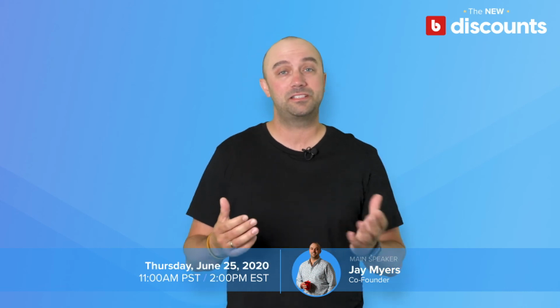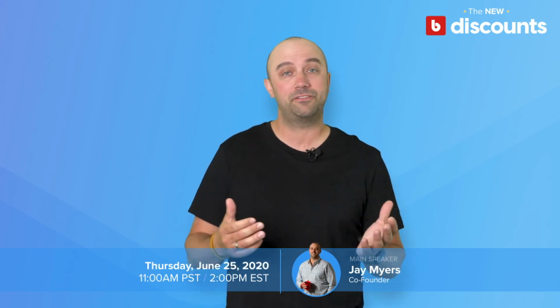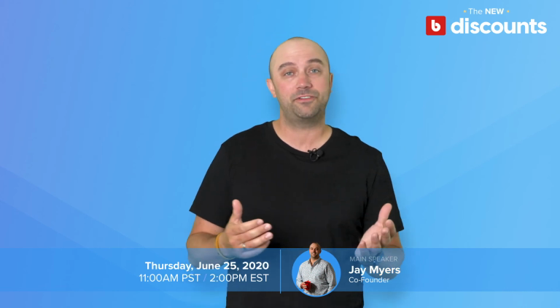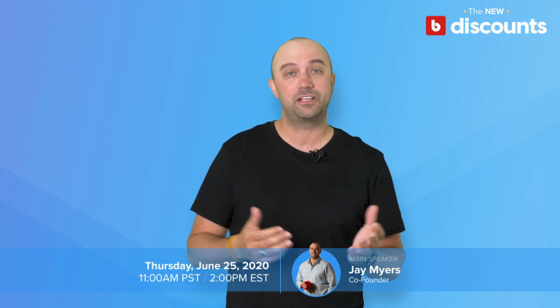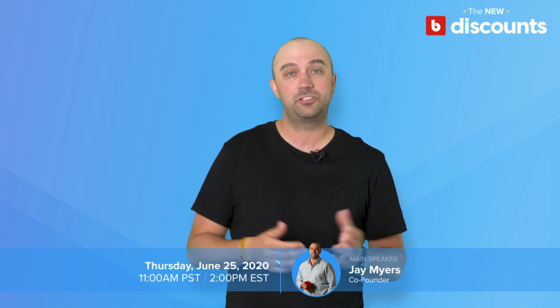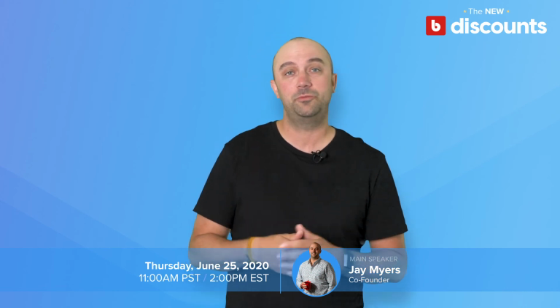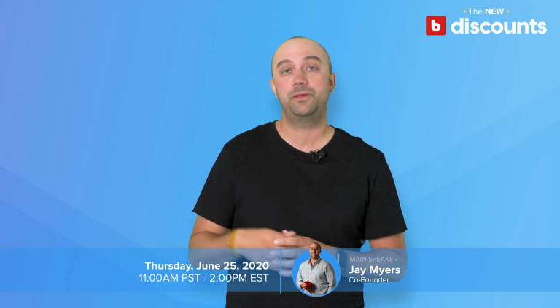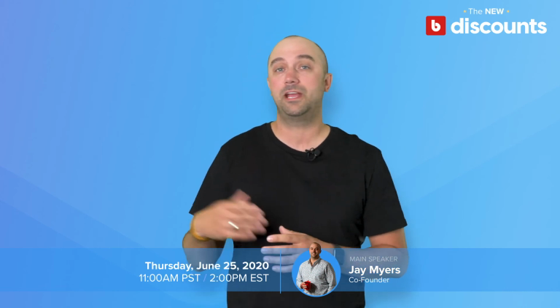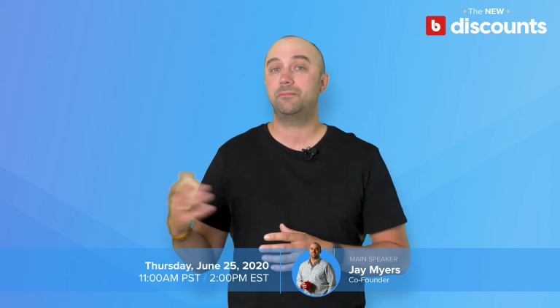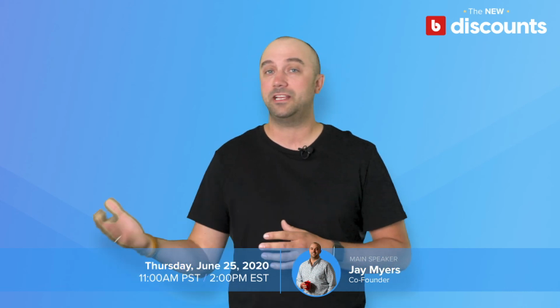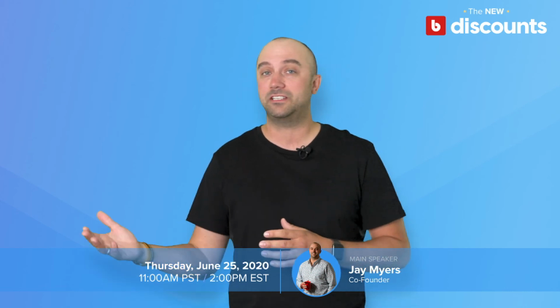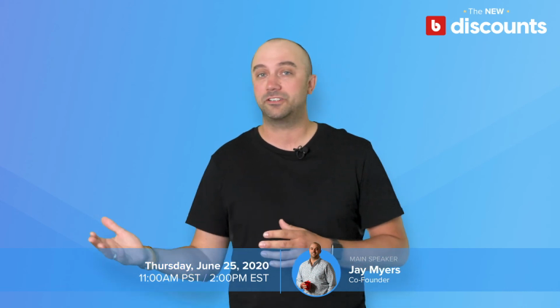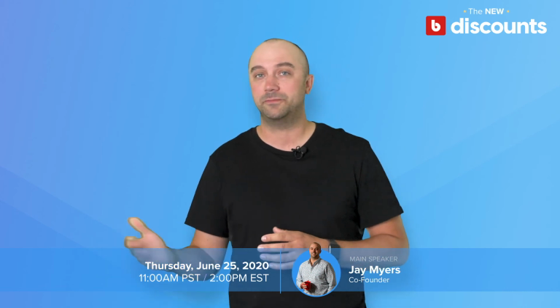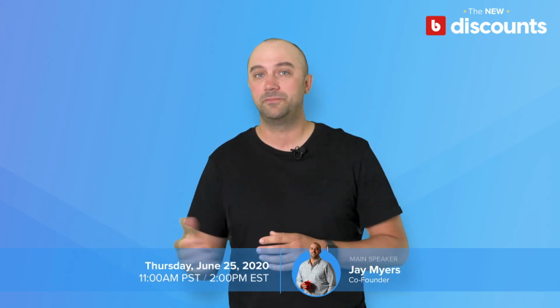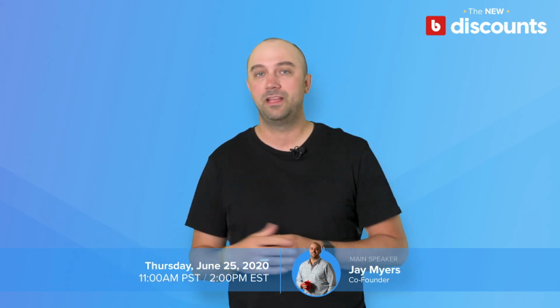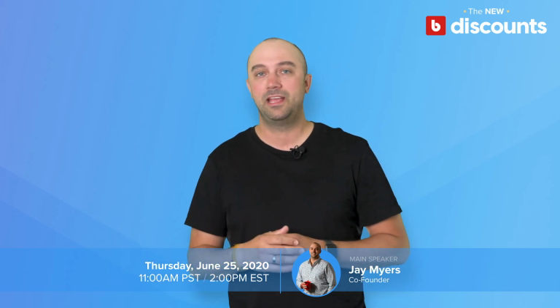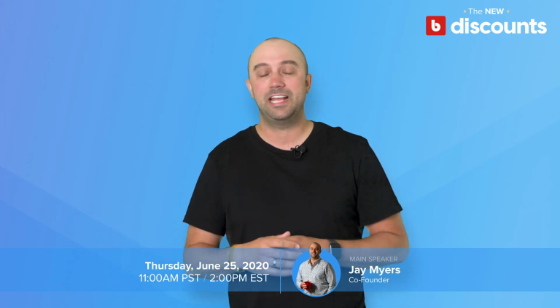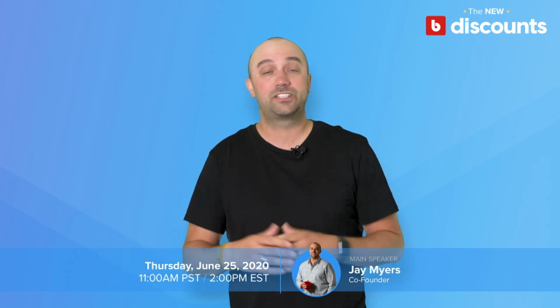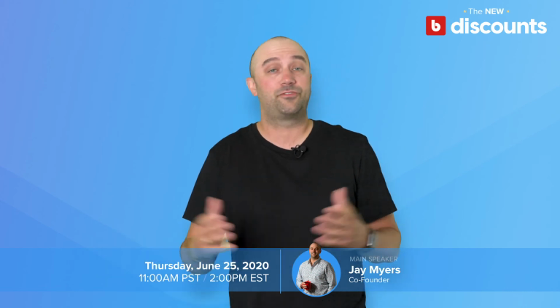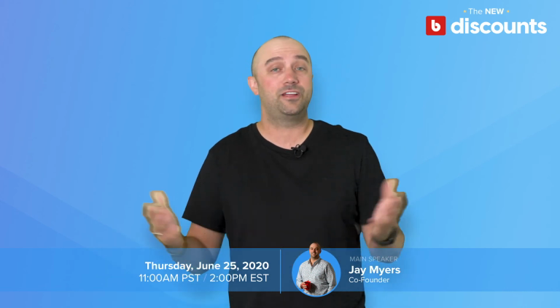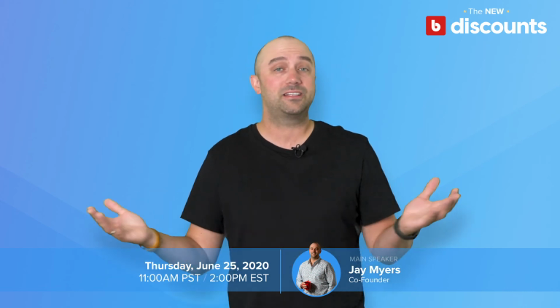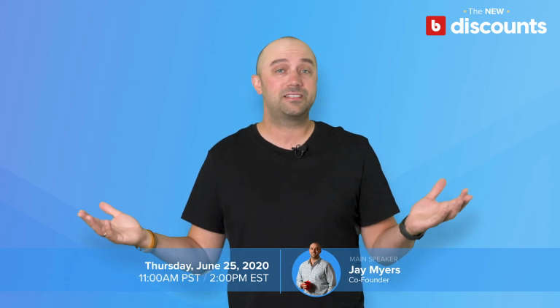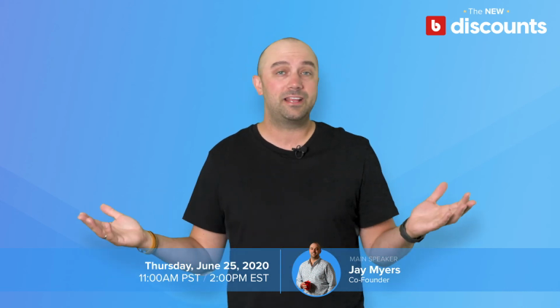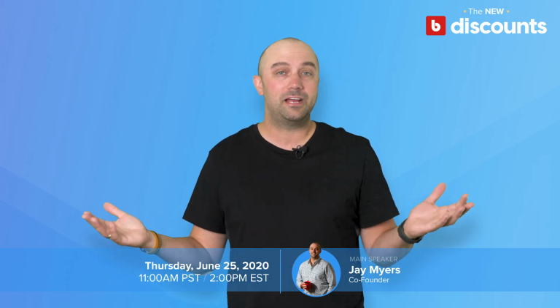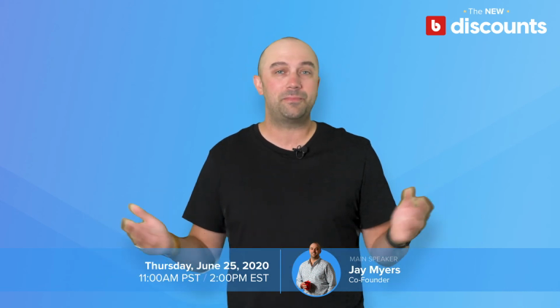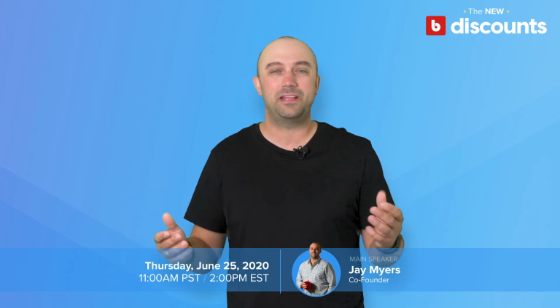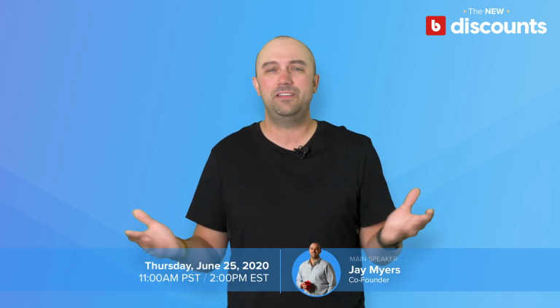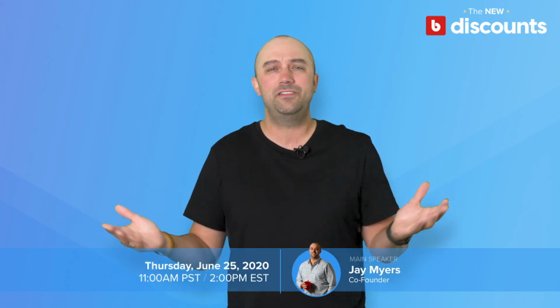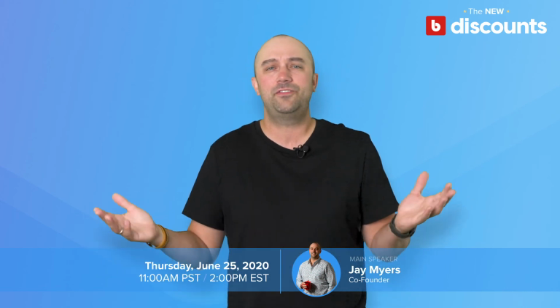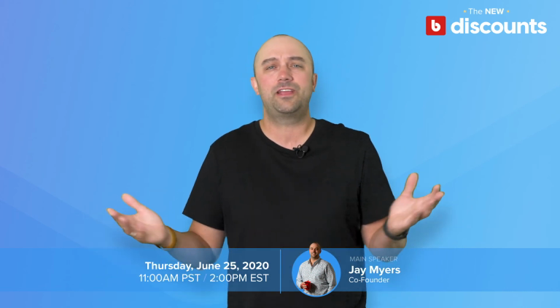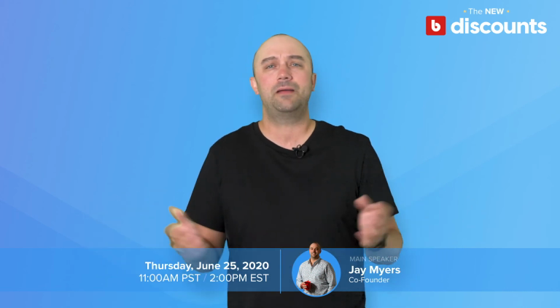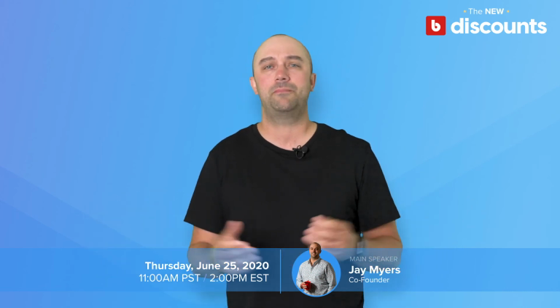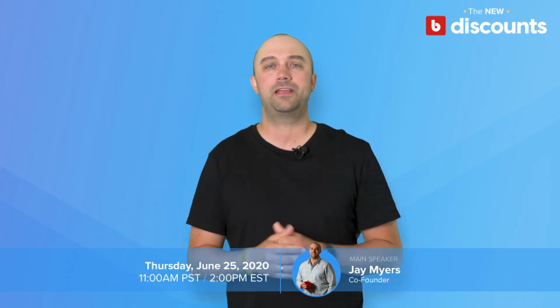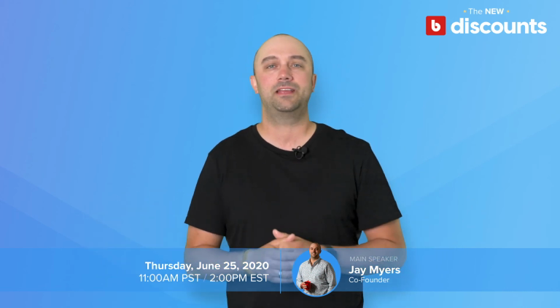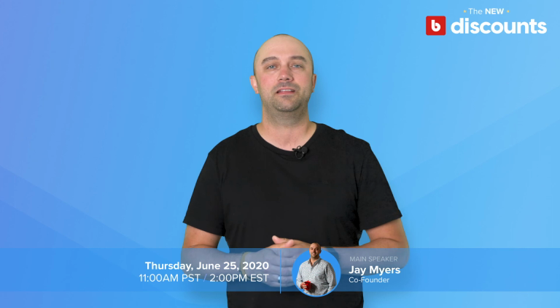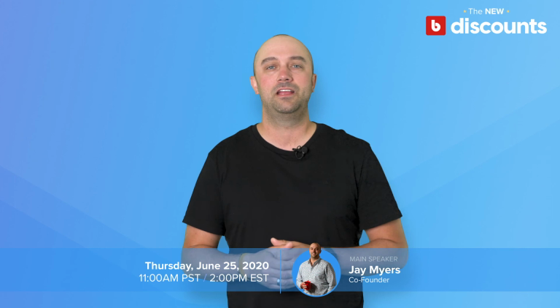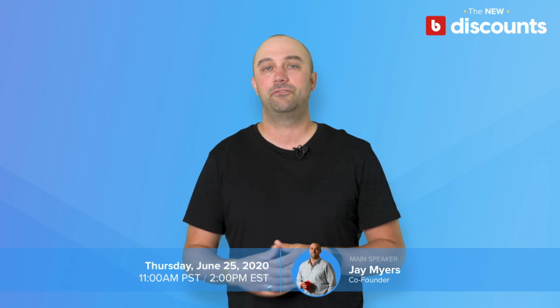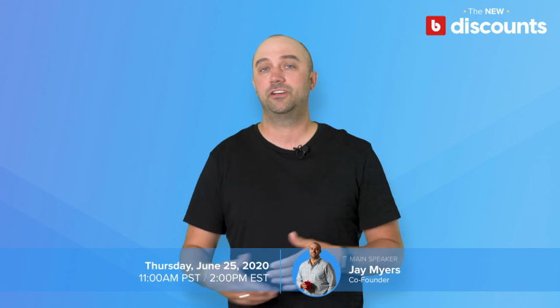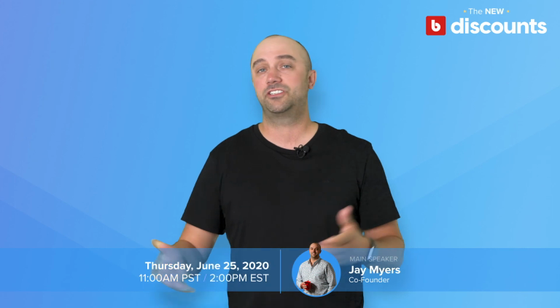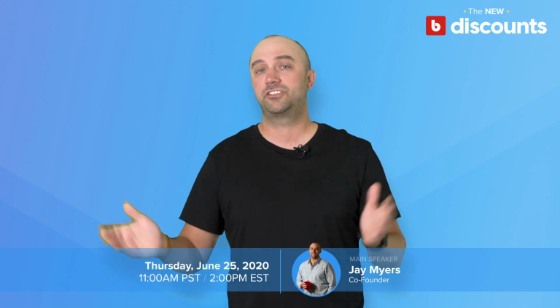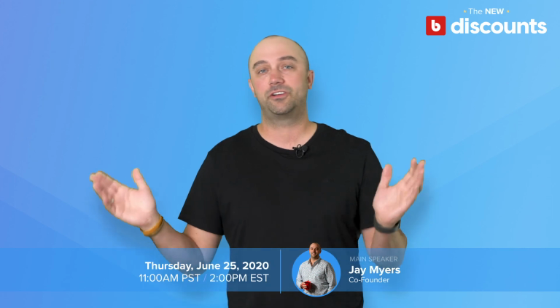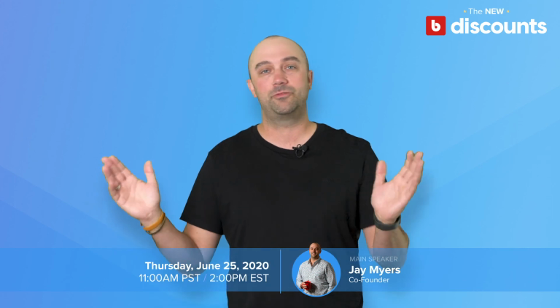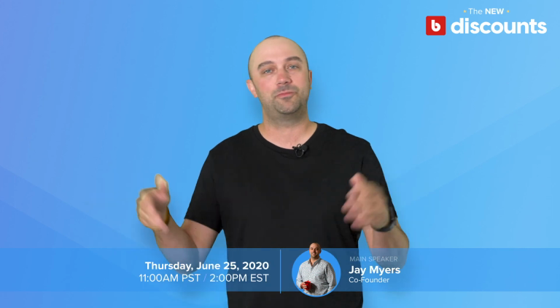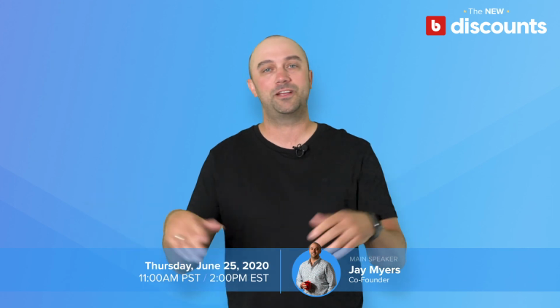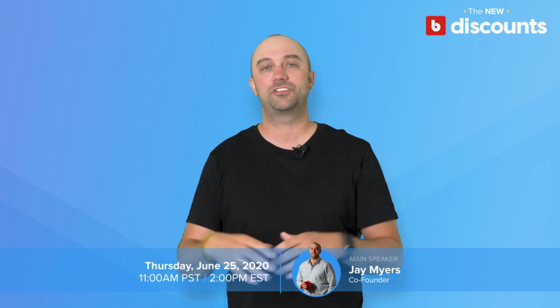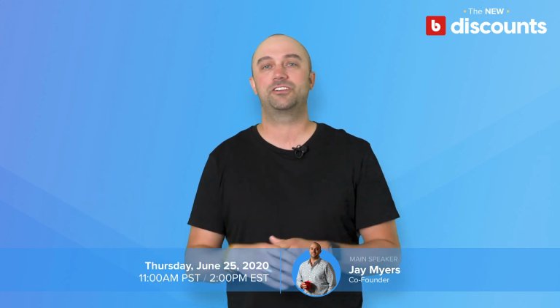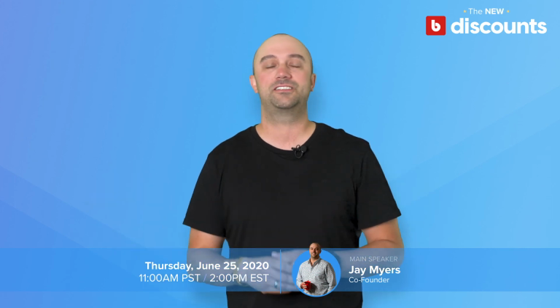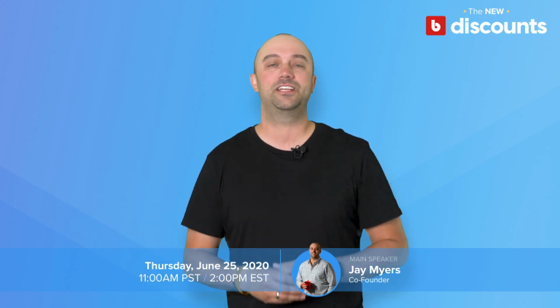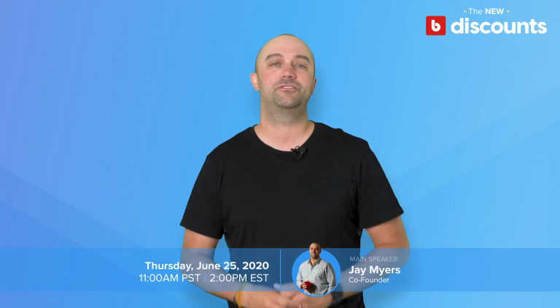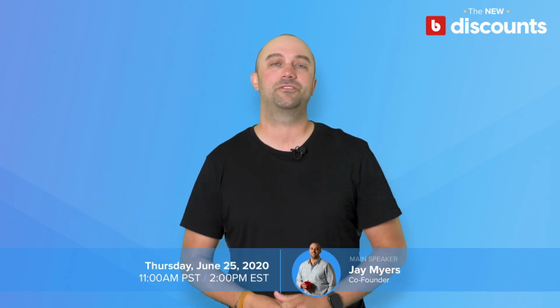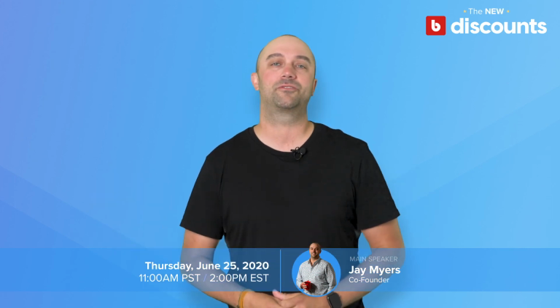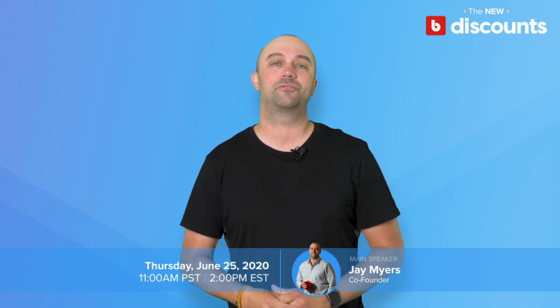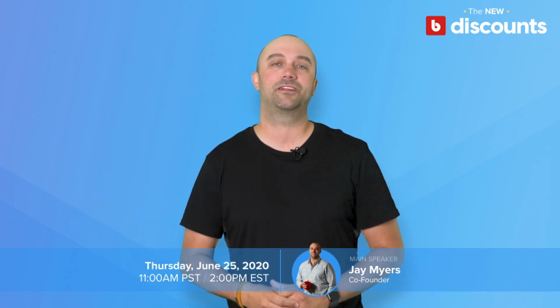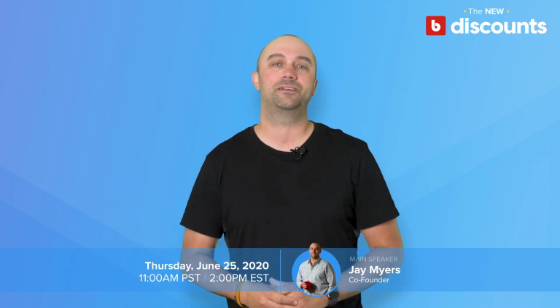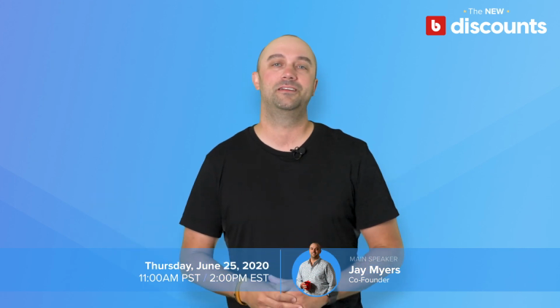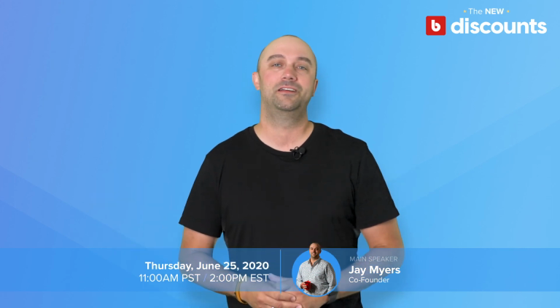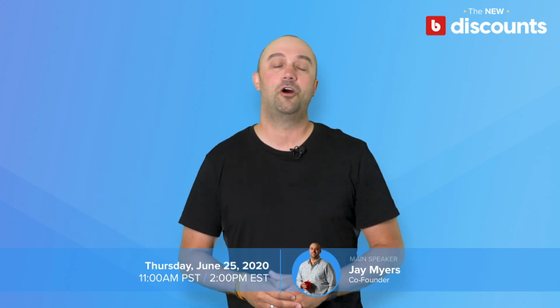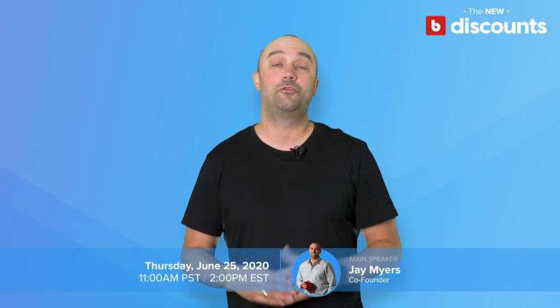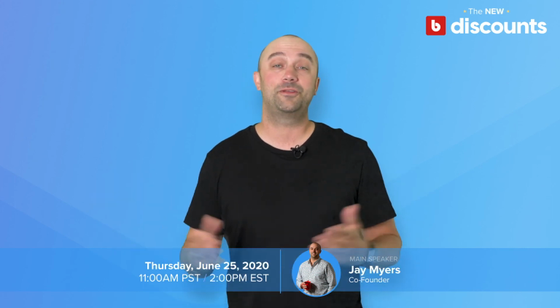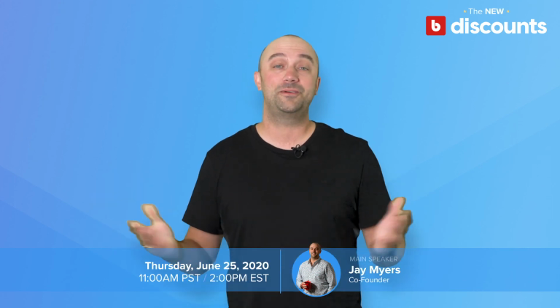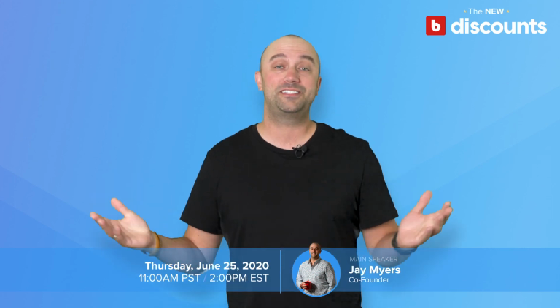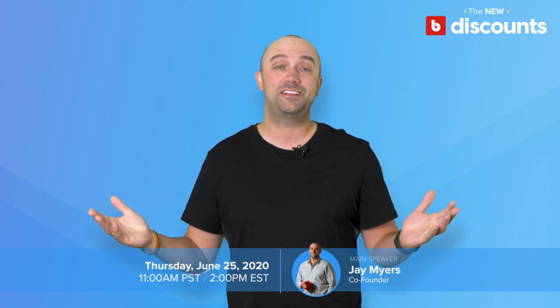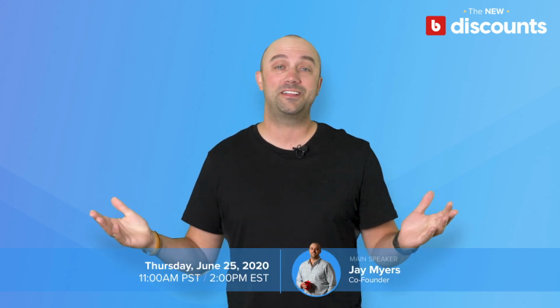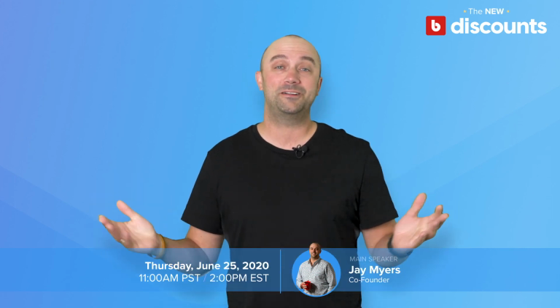Pacific, 2 p.m. Eastern. It's free to sign up, and even if you can't make it, register and we'll make sure to send you a recording. Hopefully we see you there.